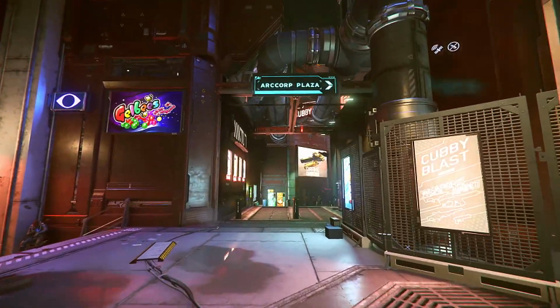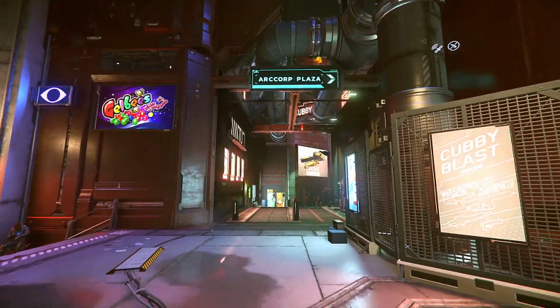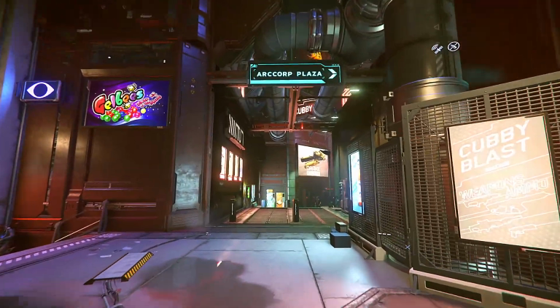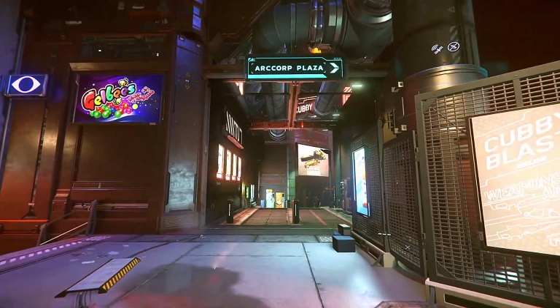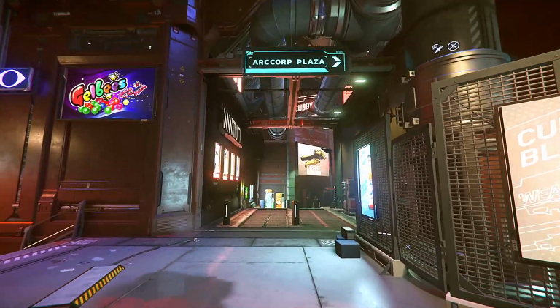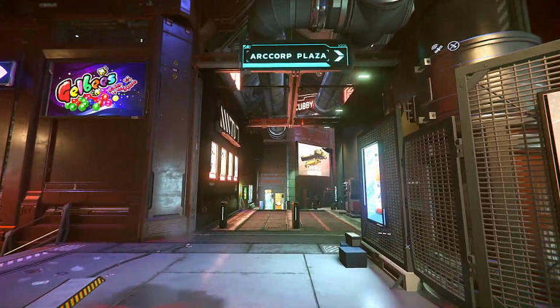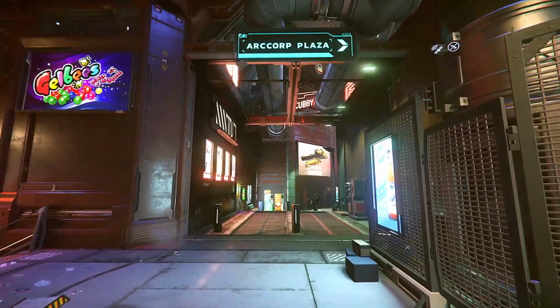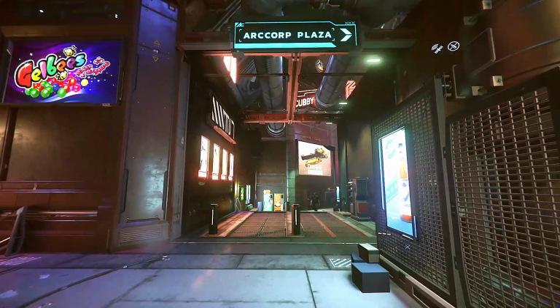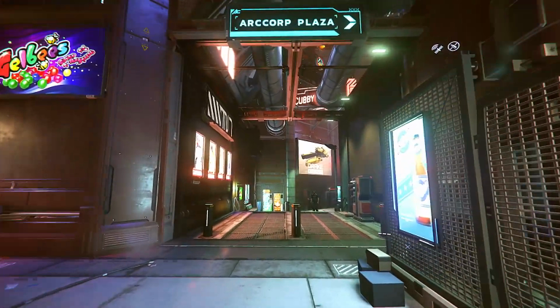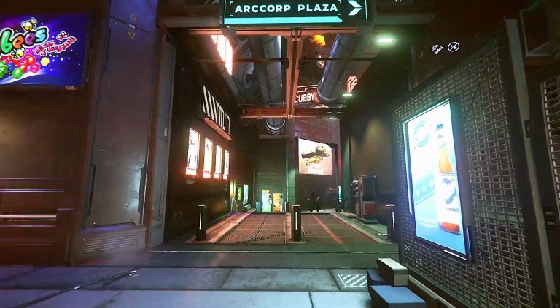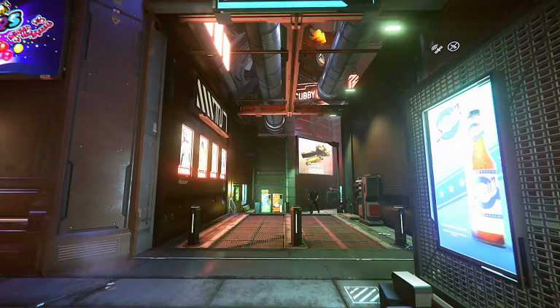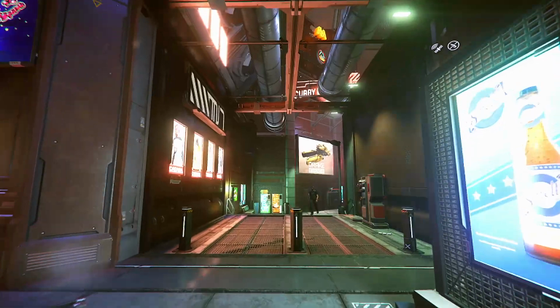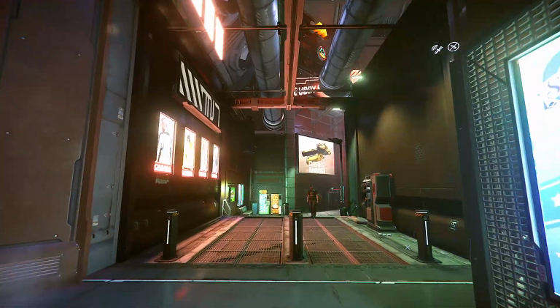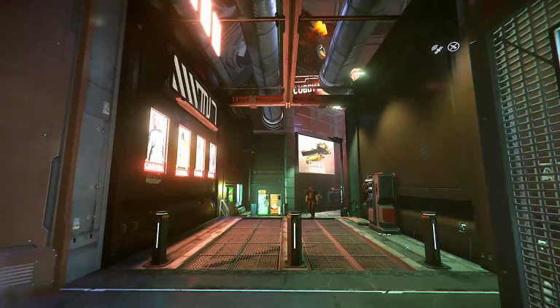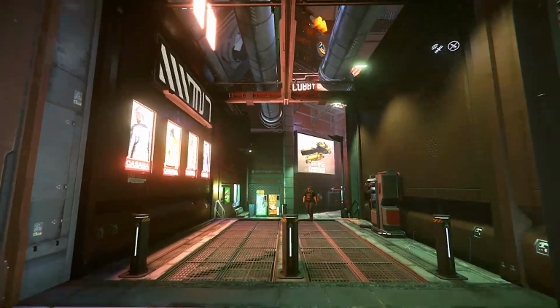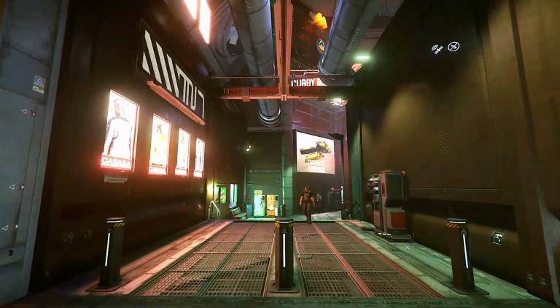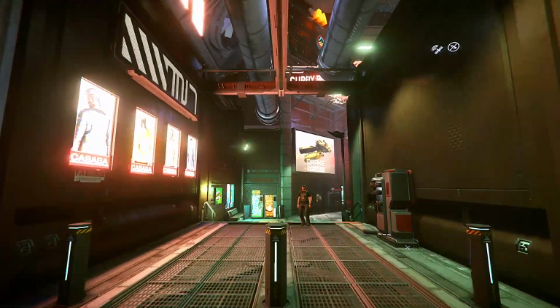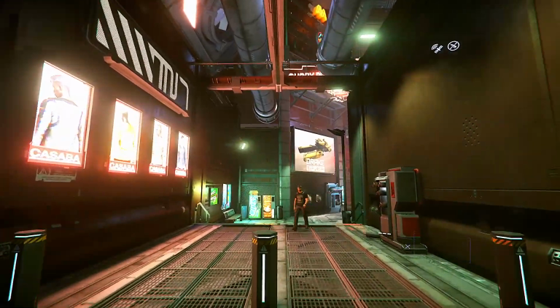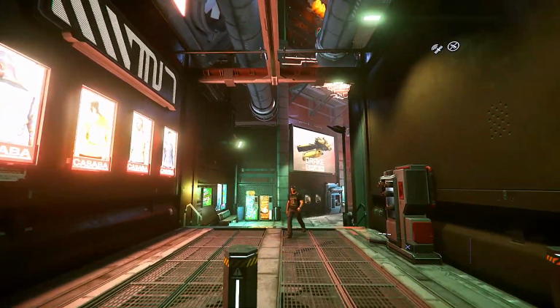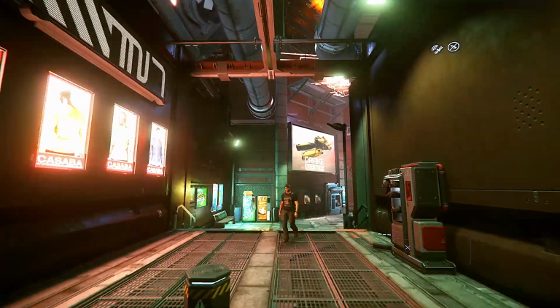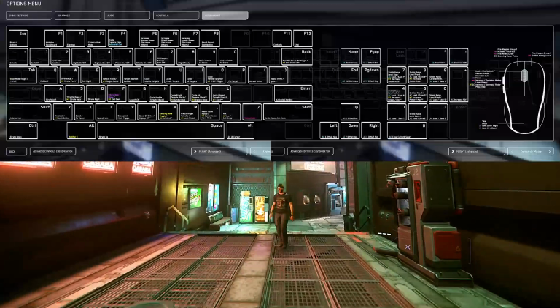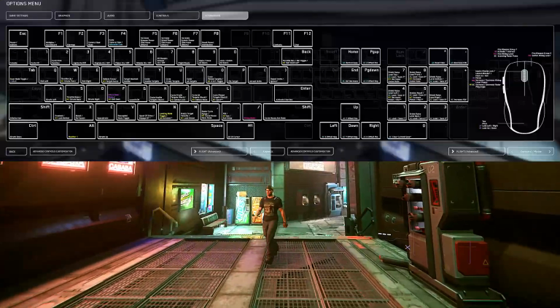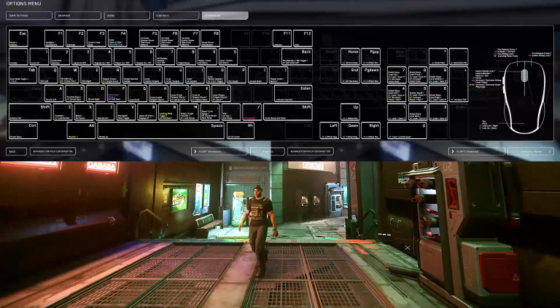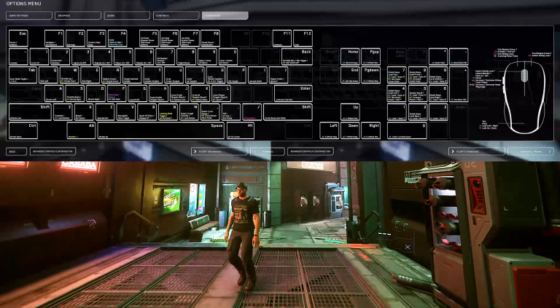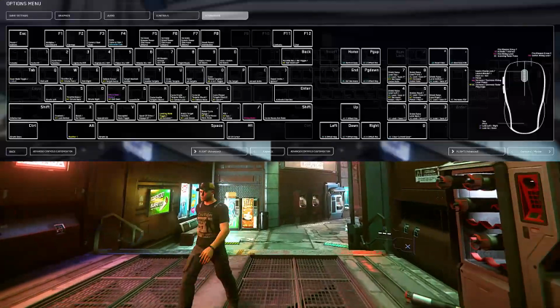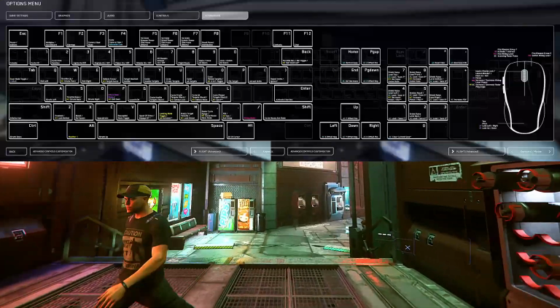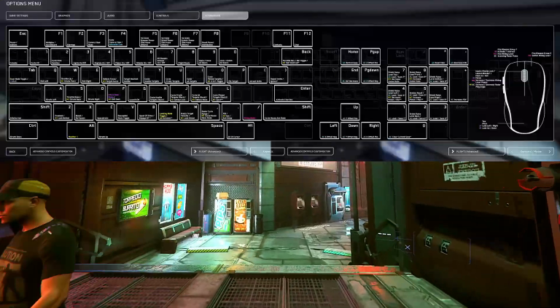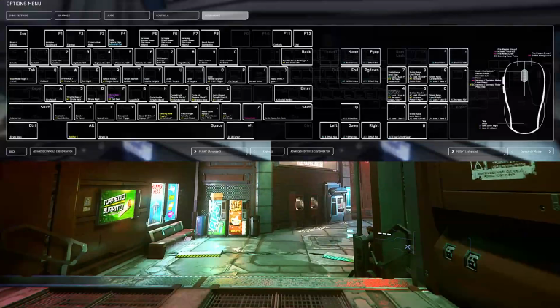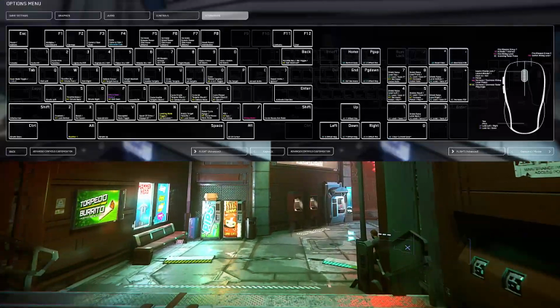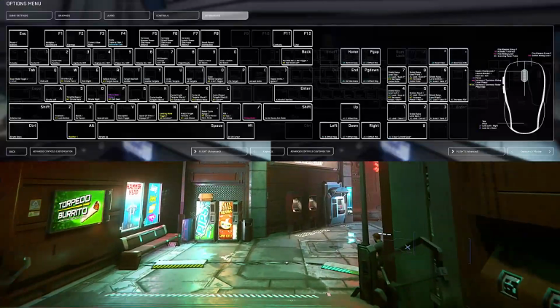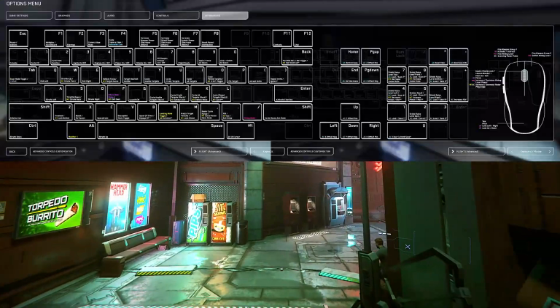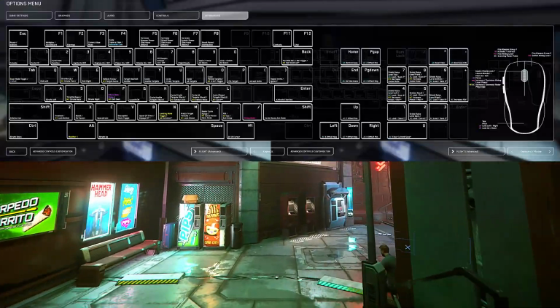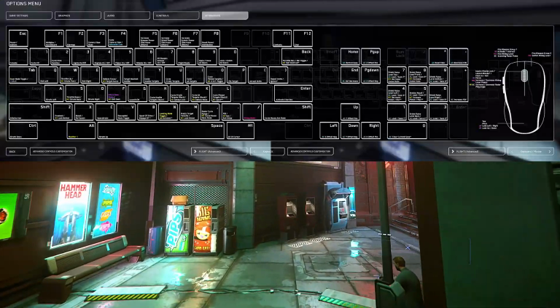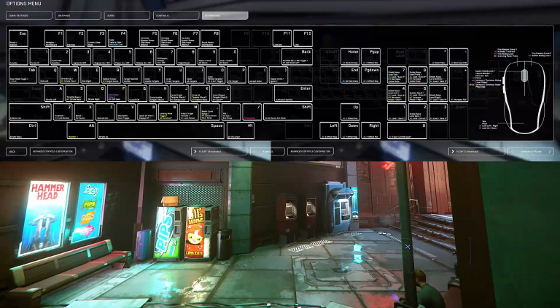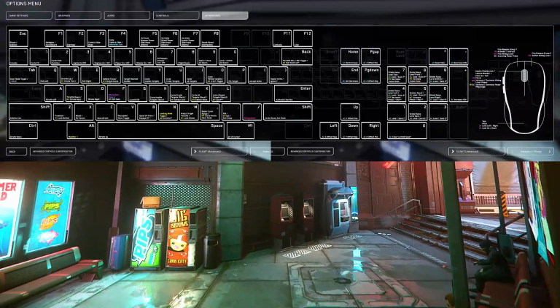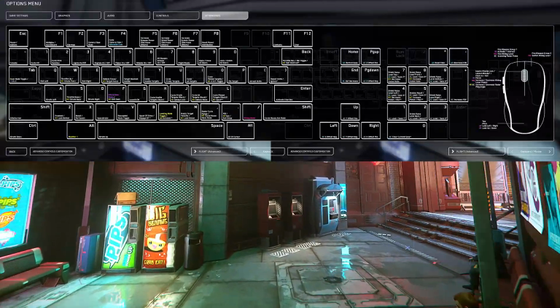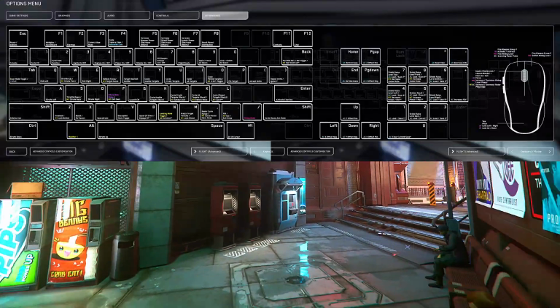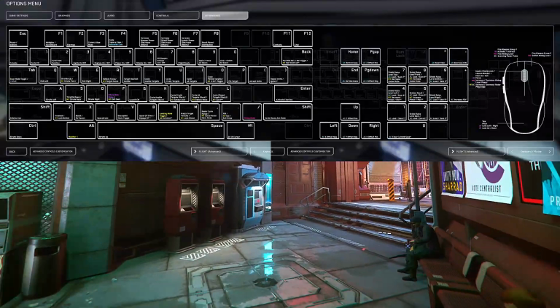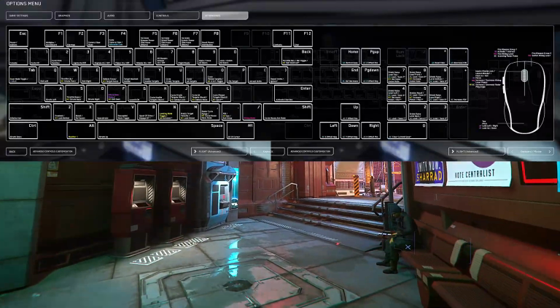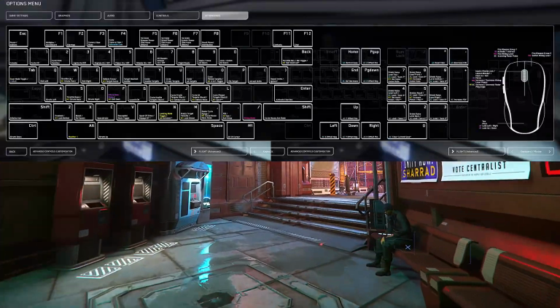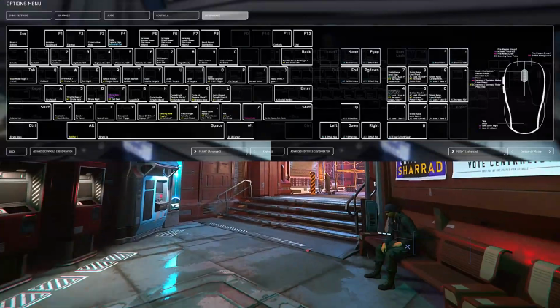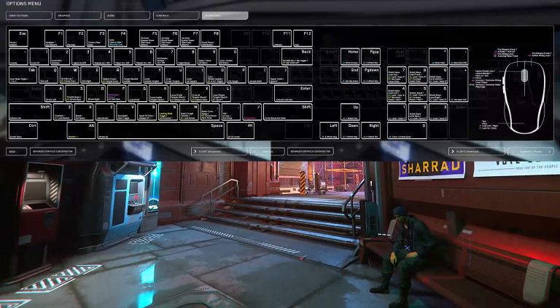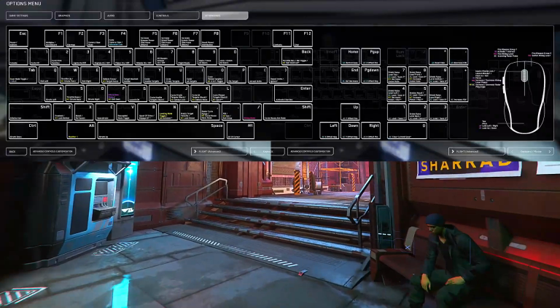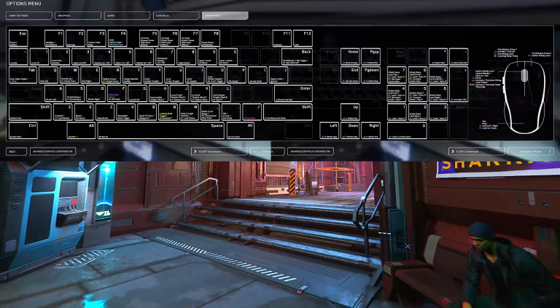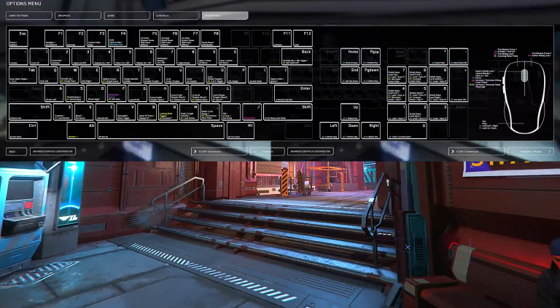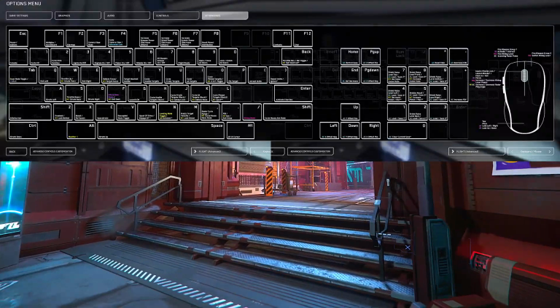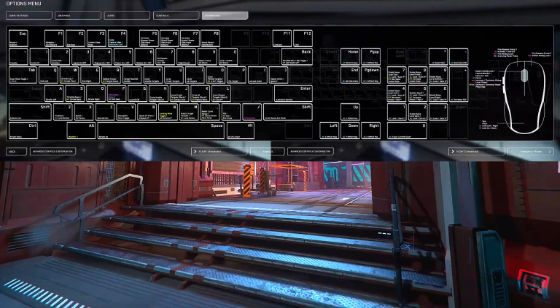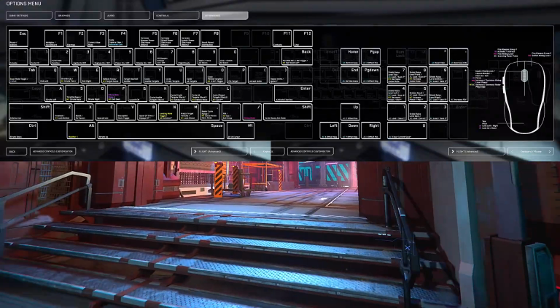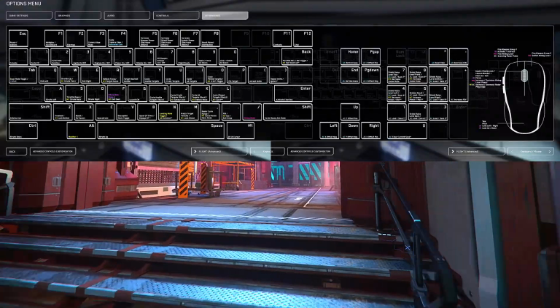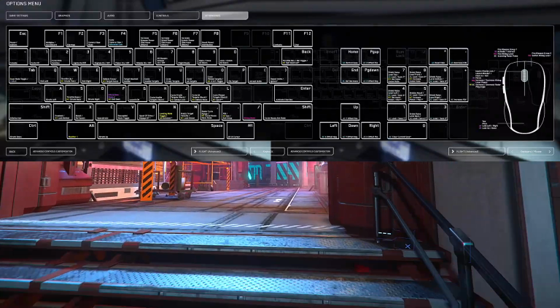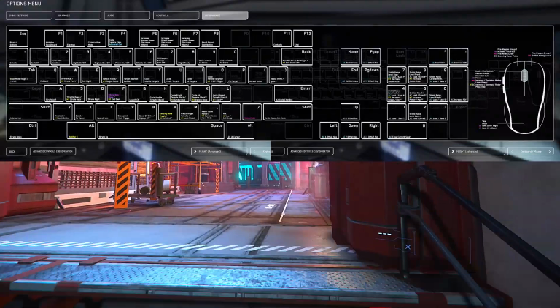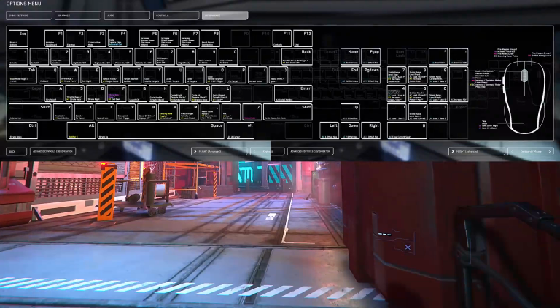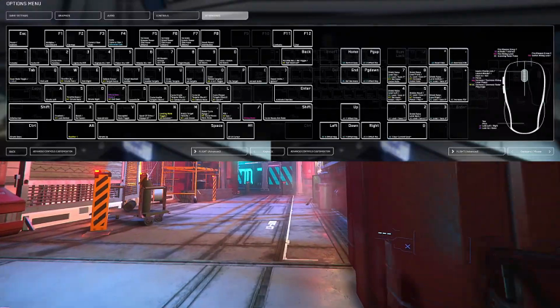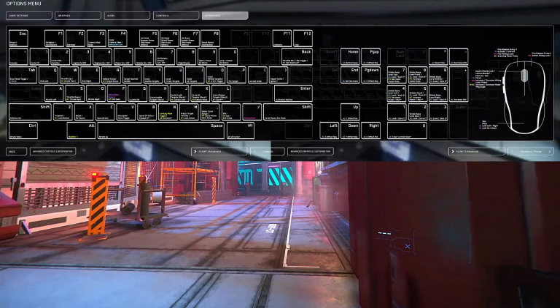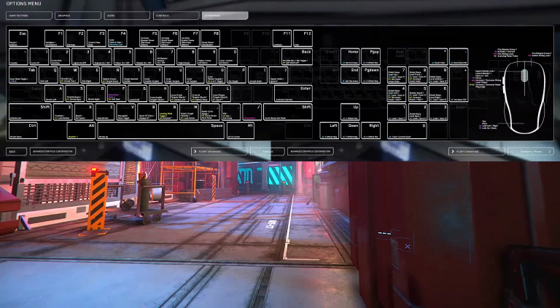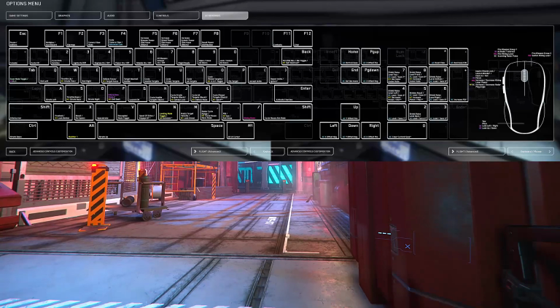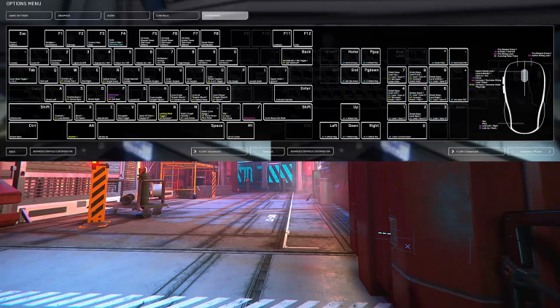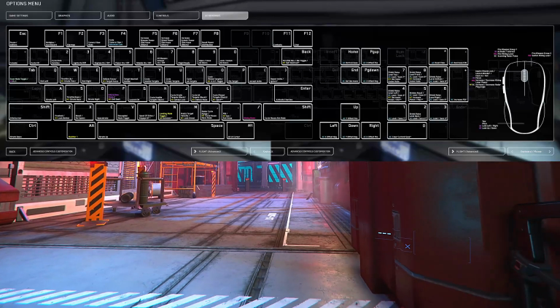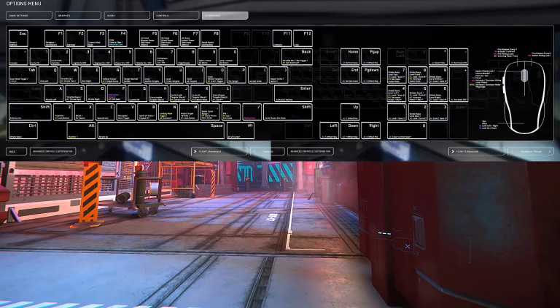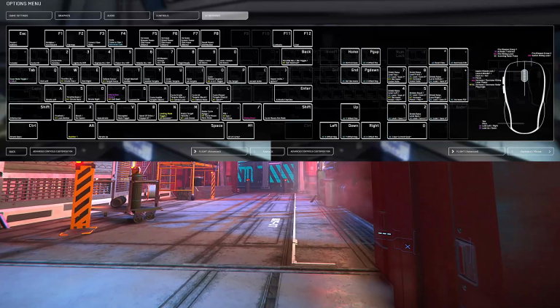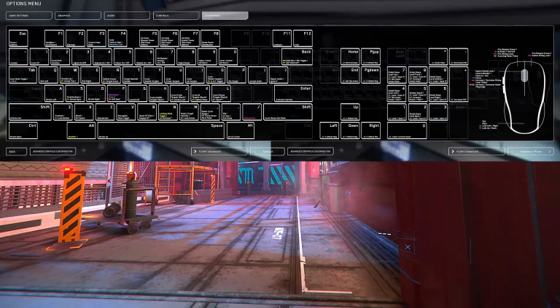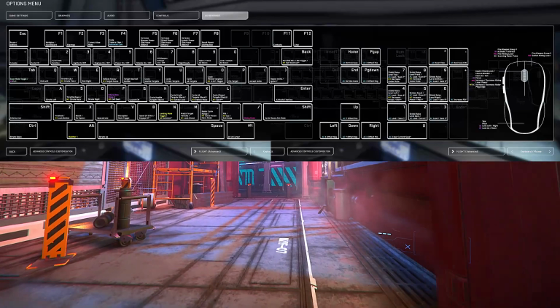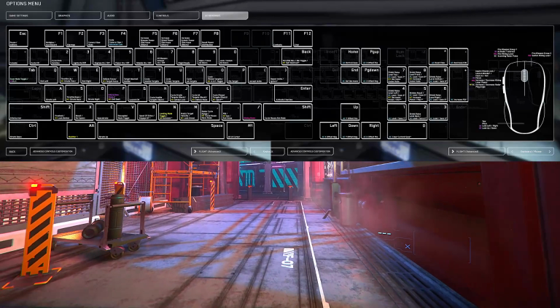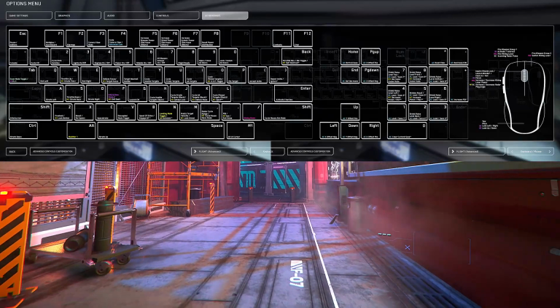Never forget that at any time you can hit the Escape key, go into the options menu, and select key bindings.